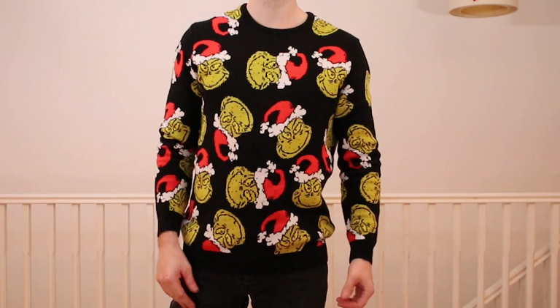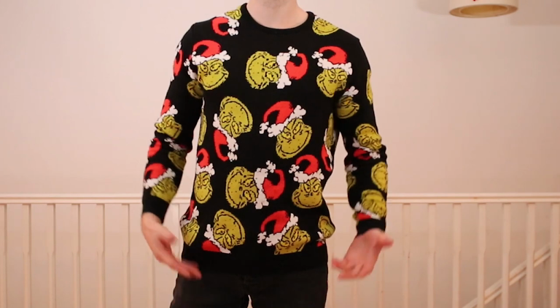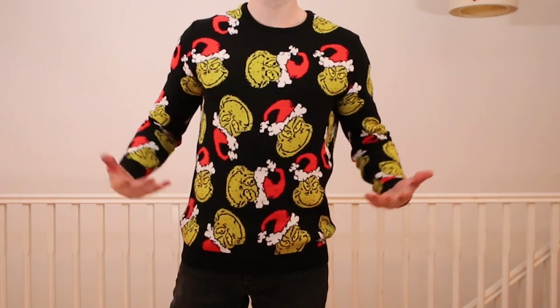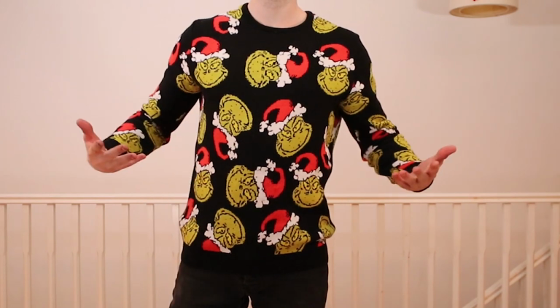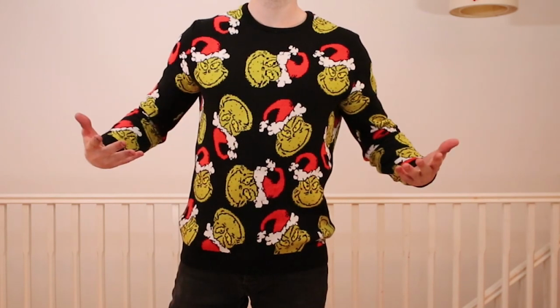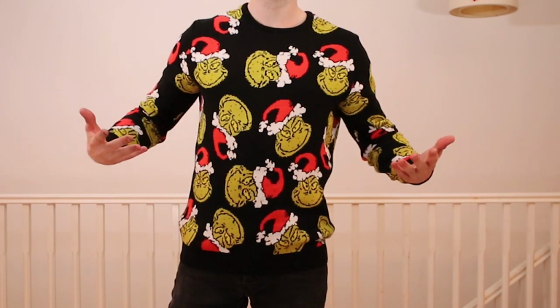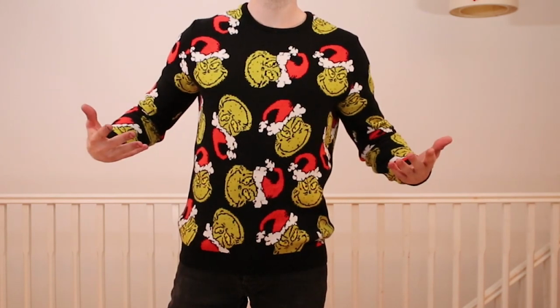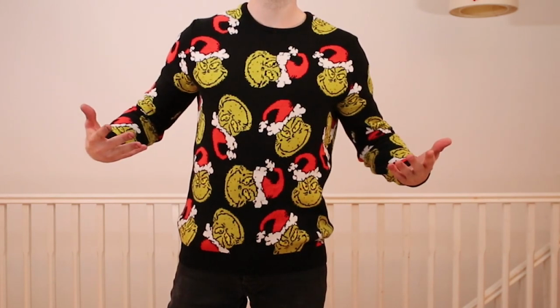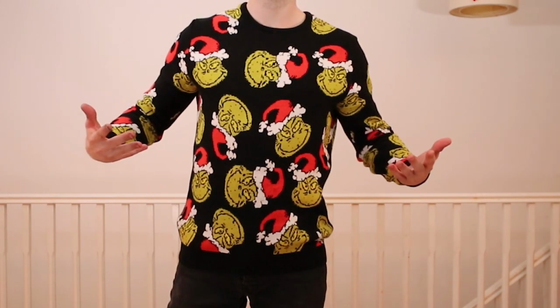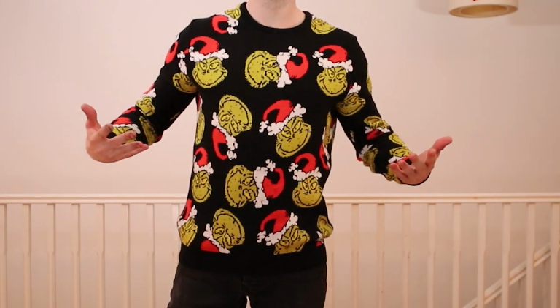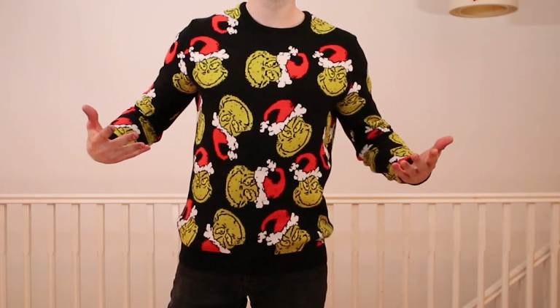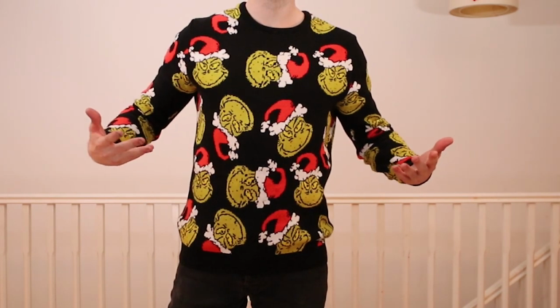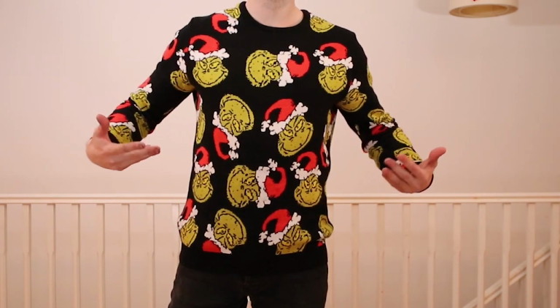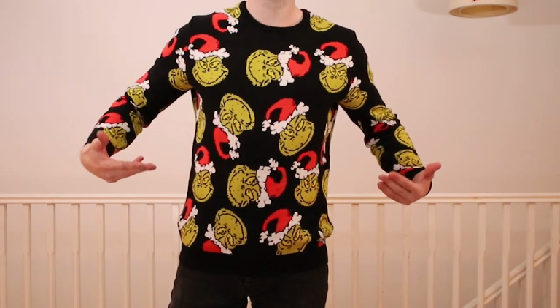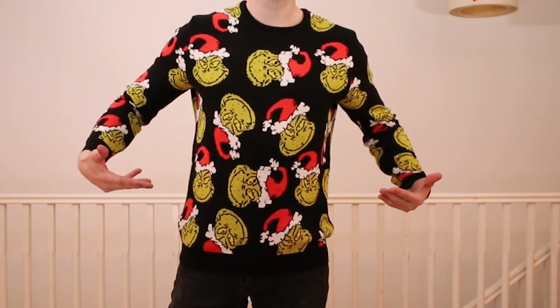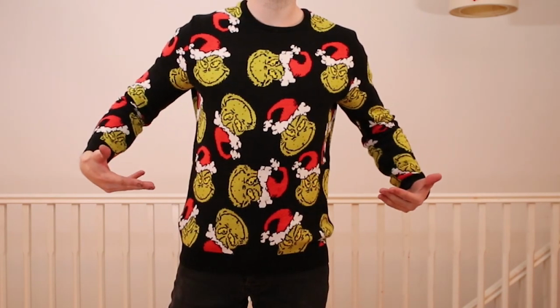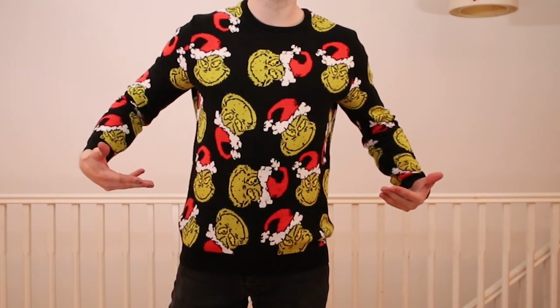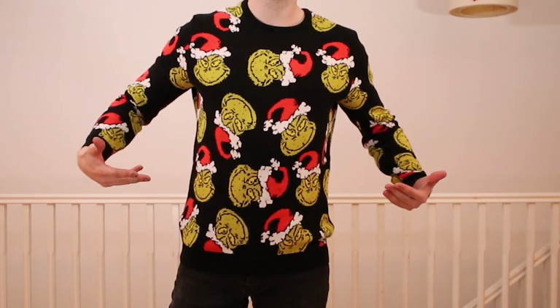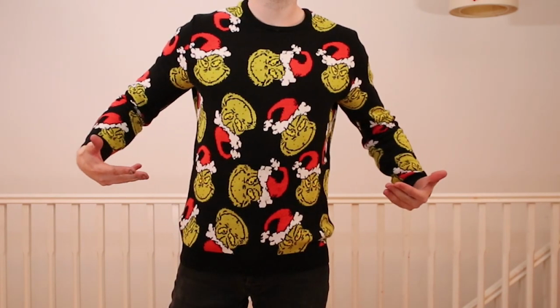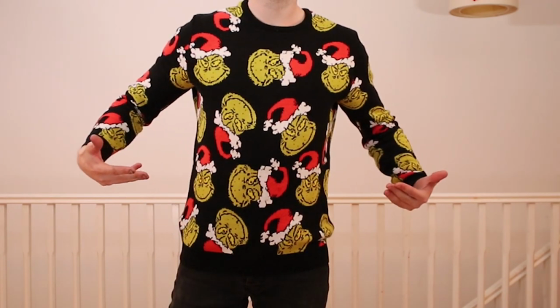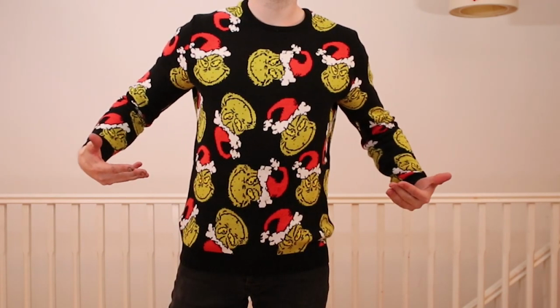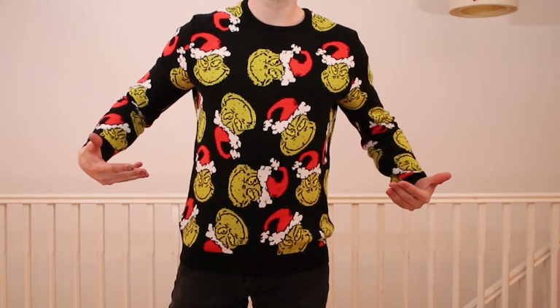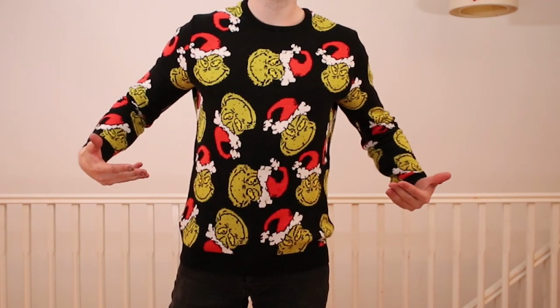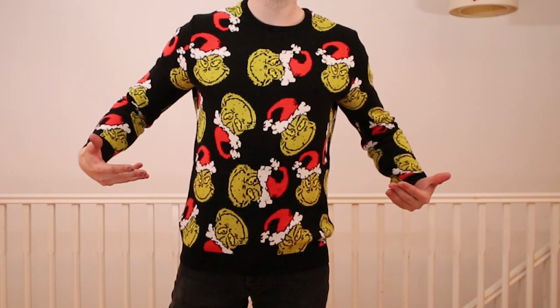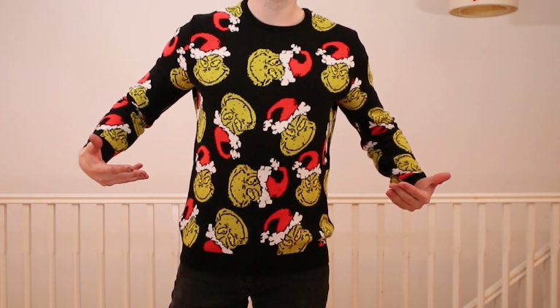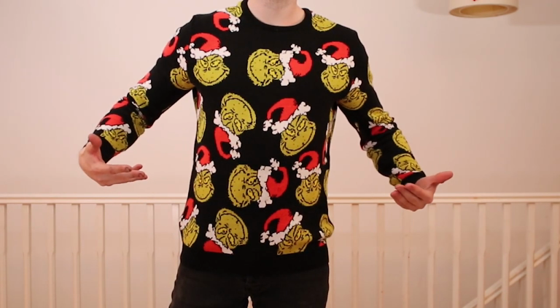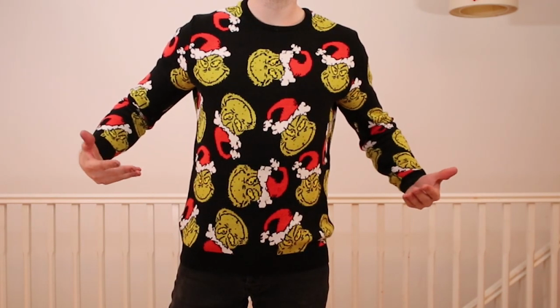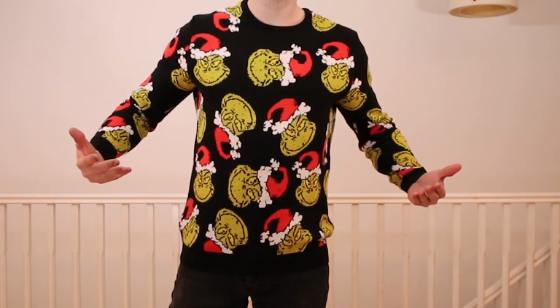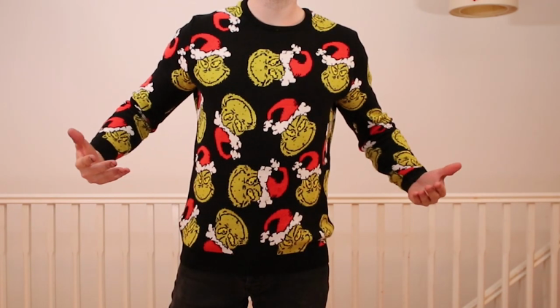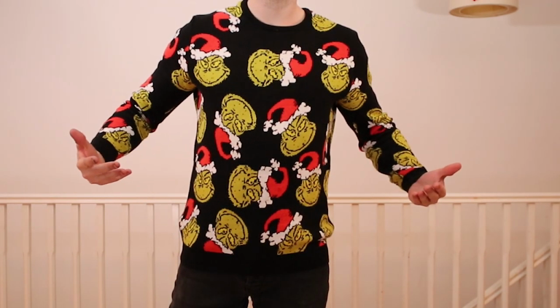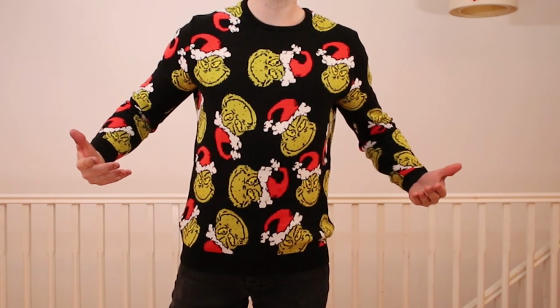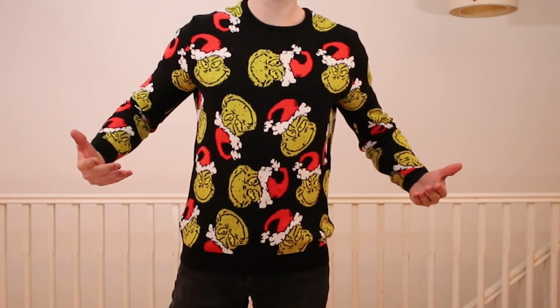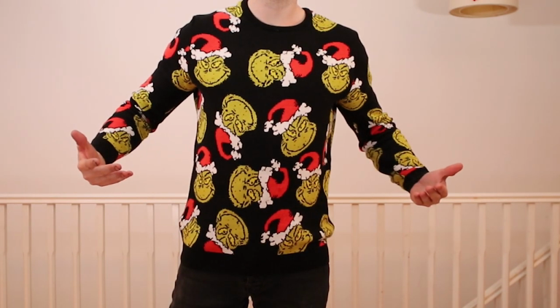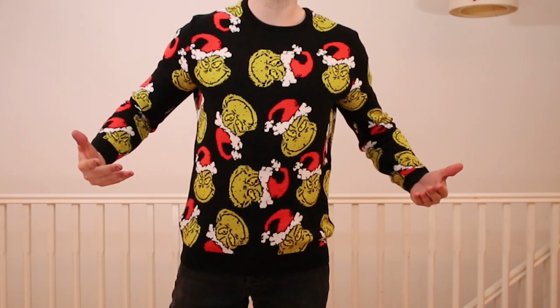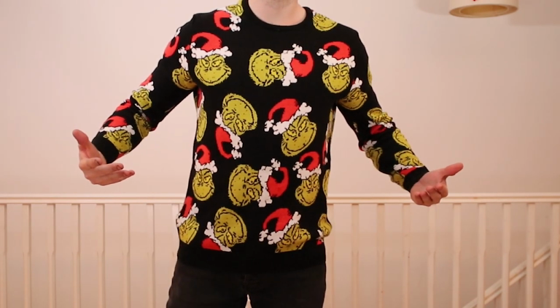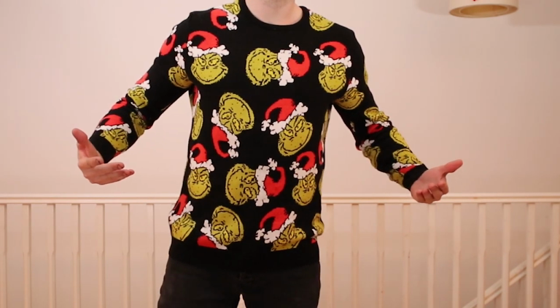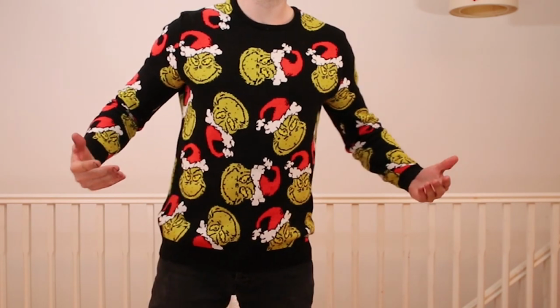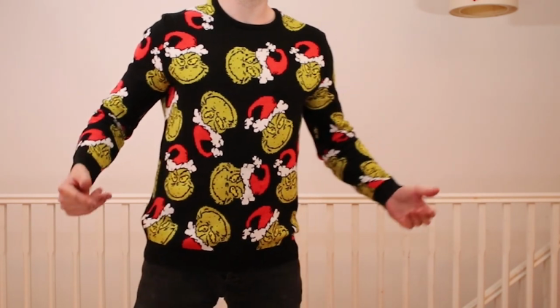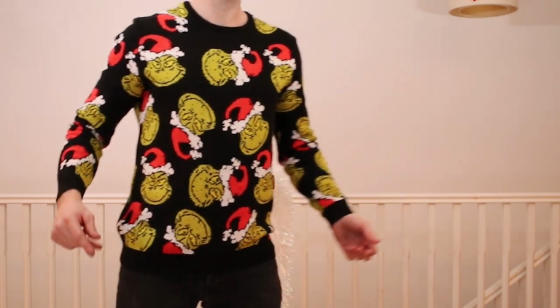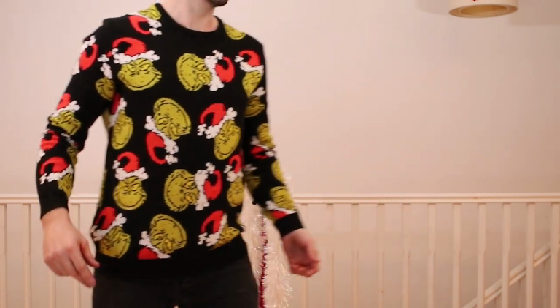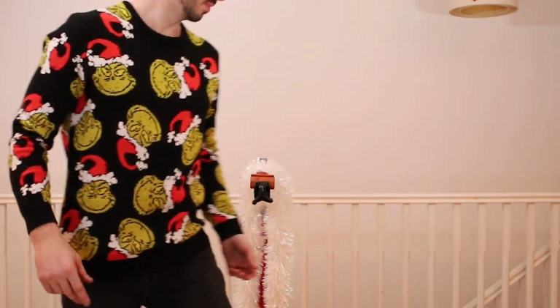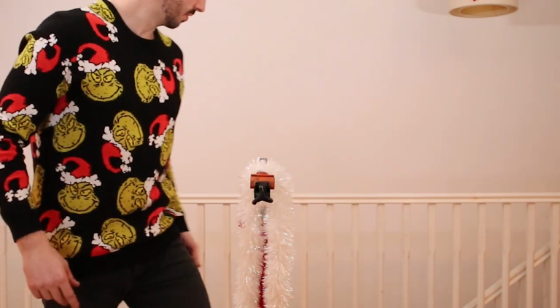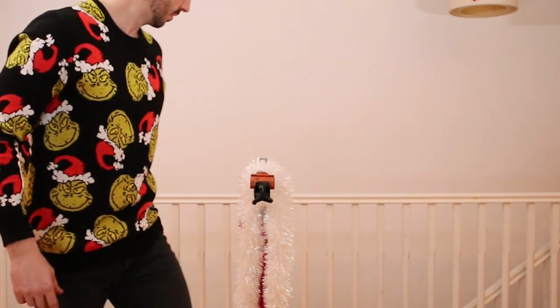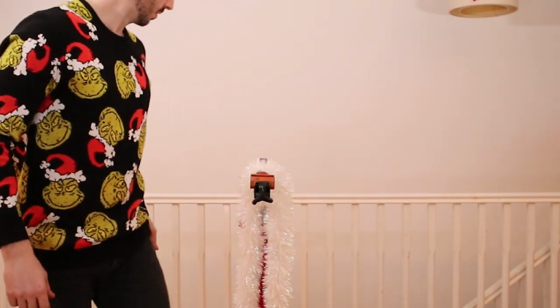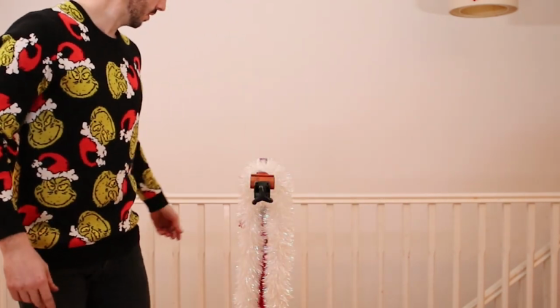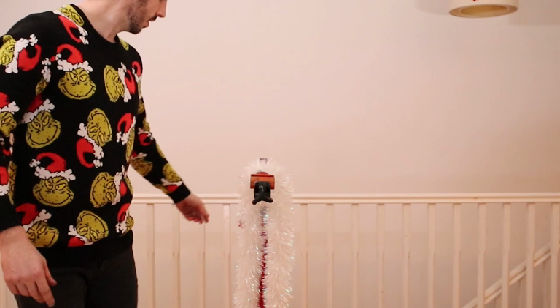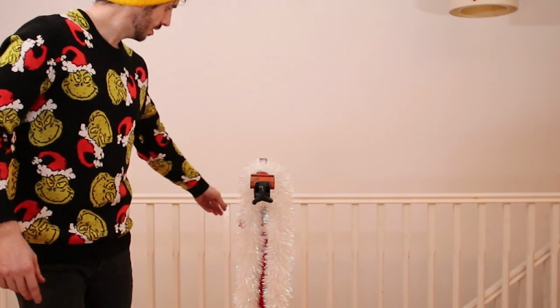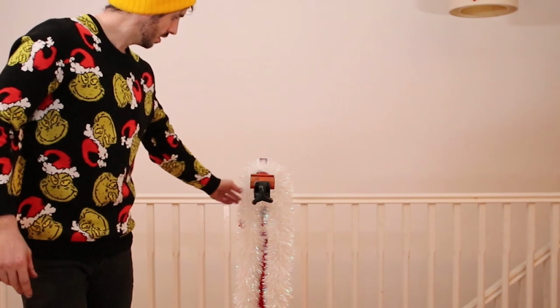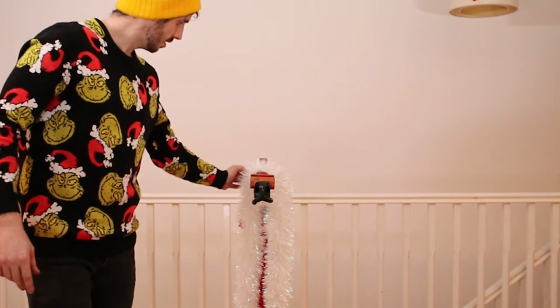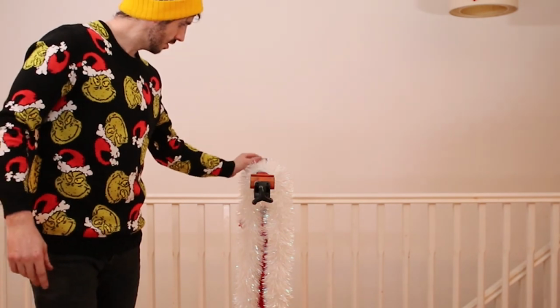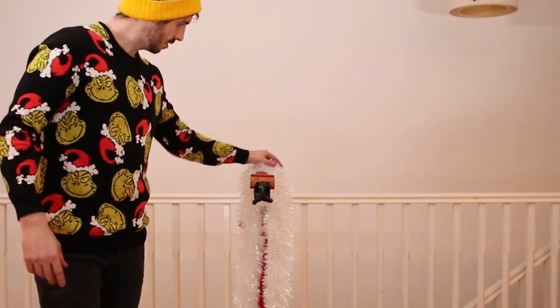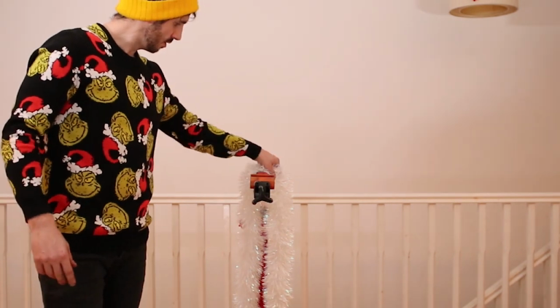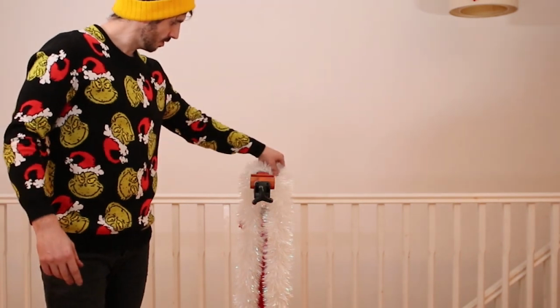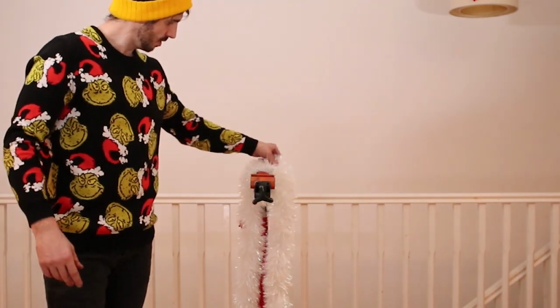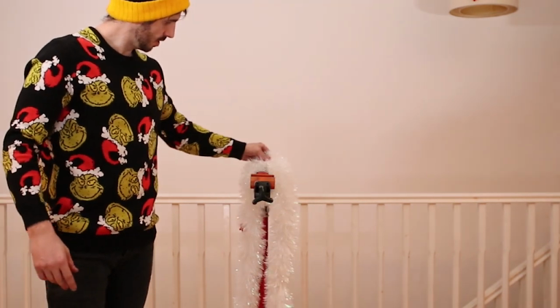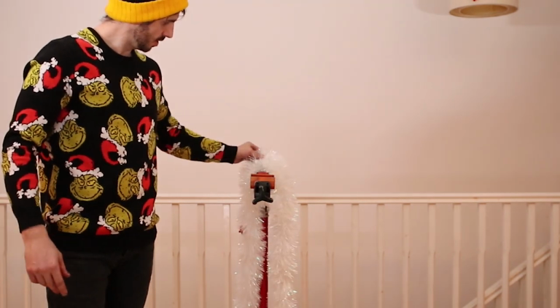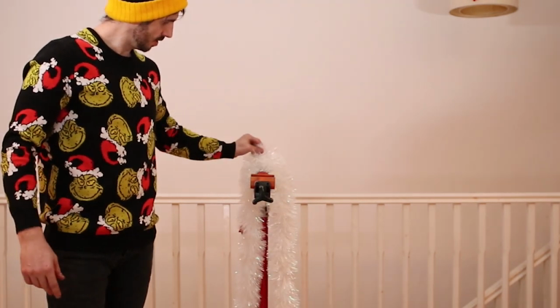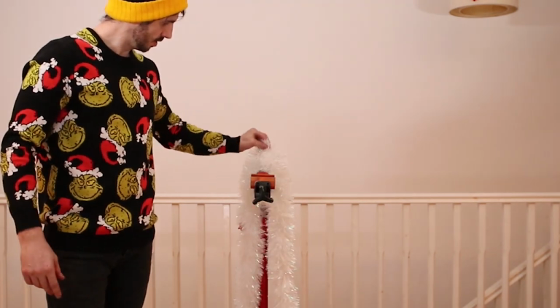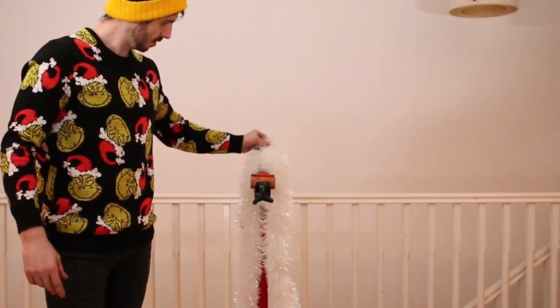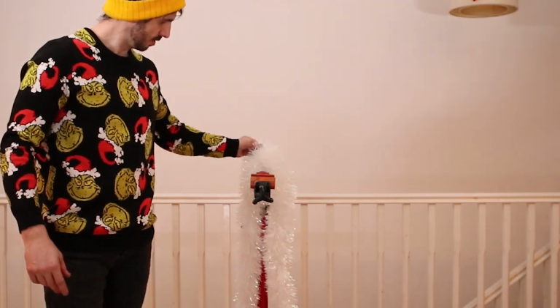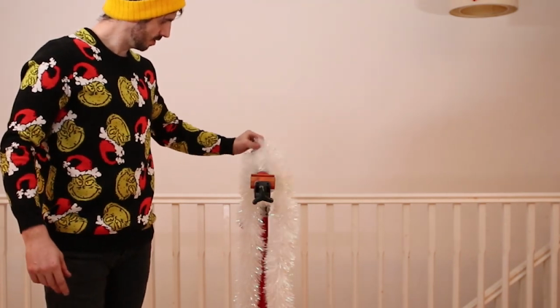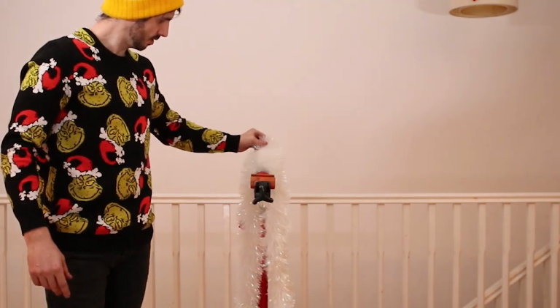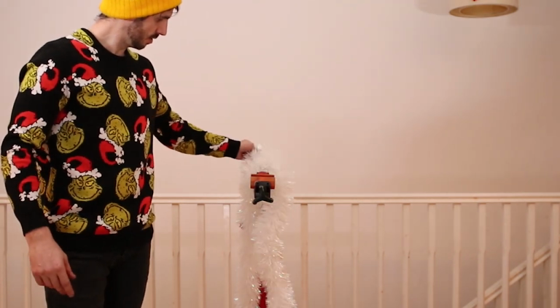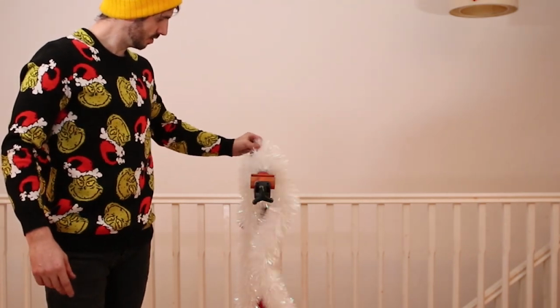Merry Christmas everyone, it's Christmas Day. I've put on my most festive jumper and I've decorated the flat. I like to go the extra mile, you know.